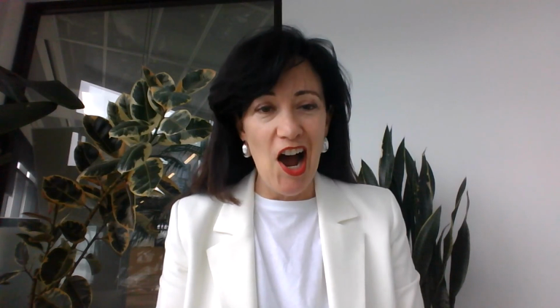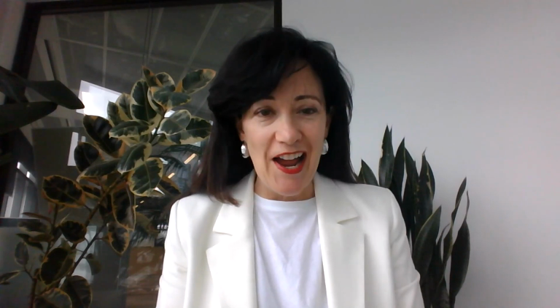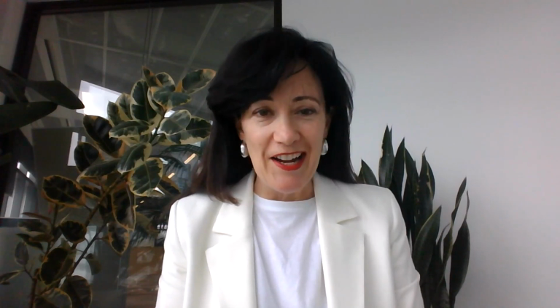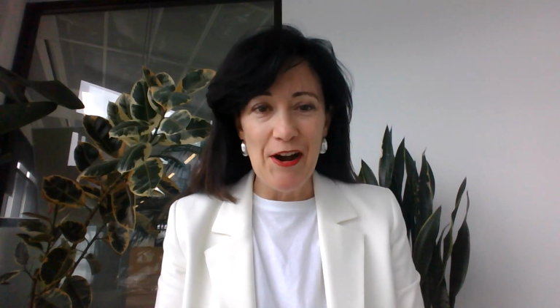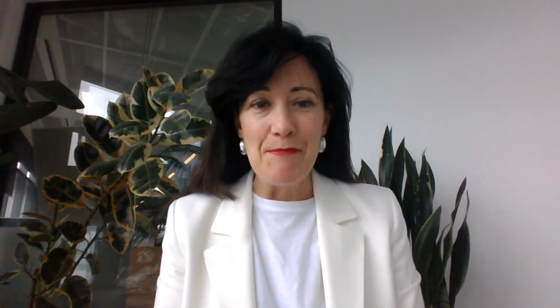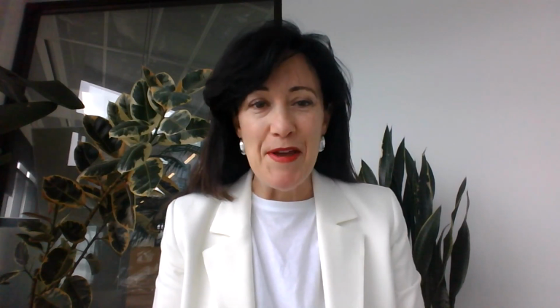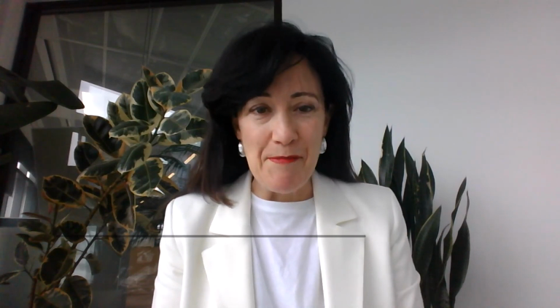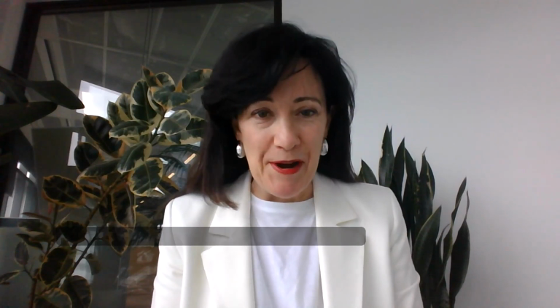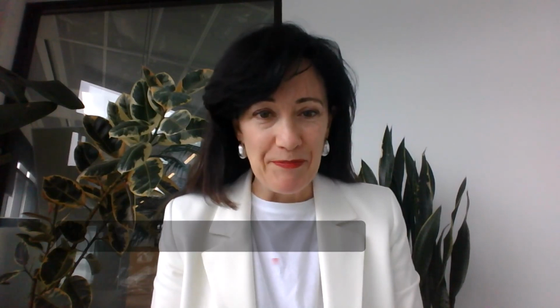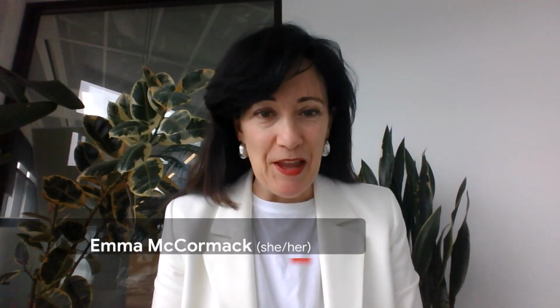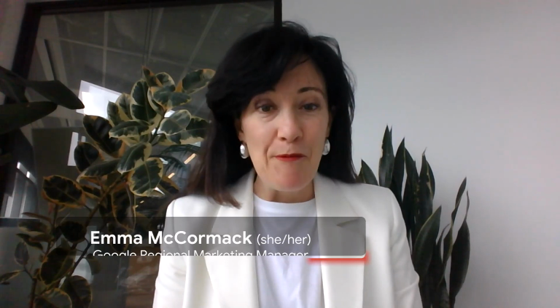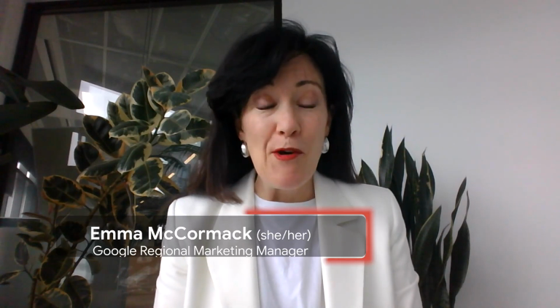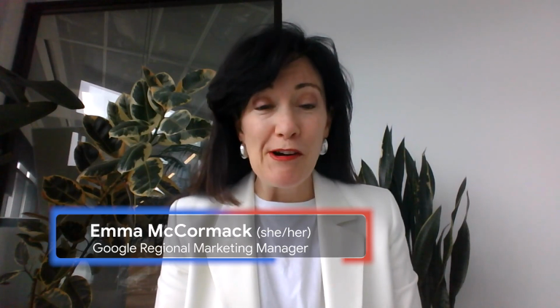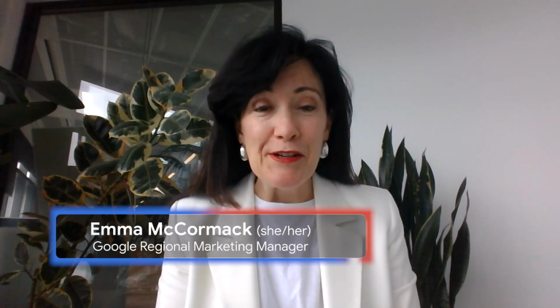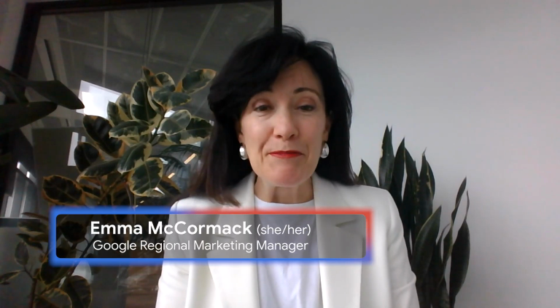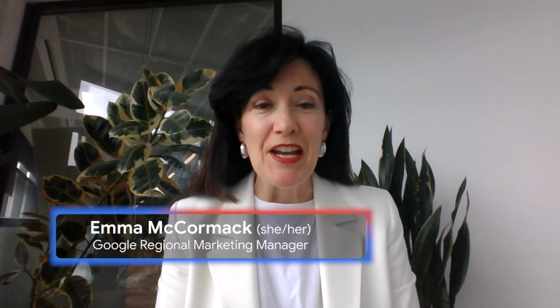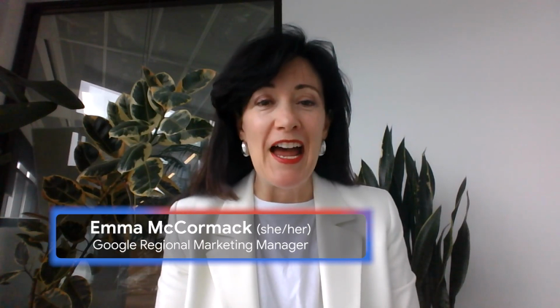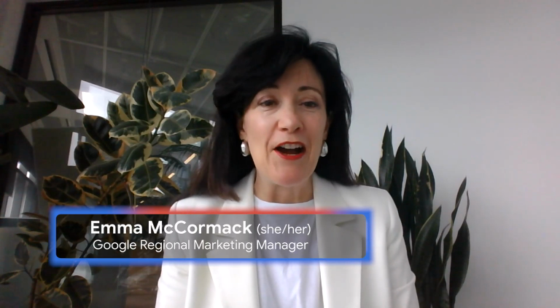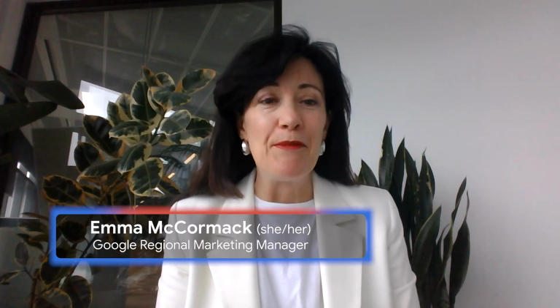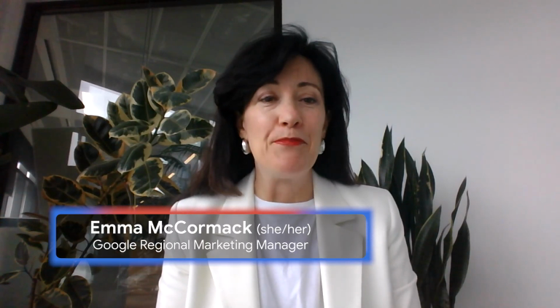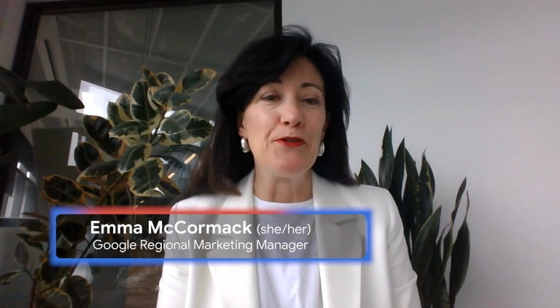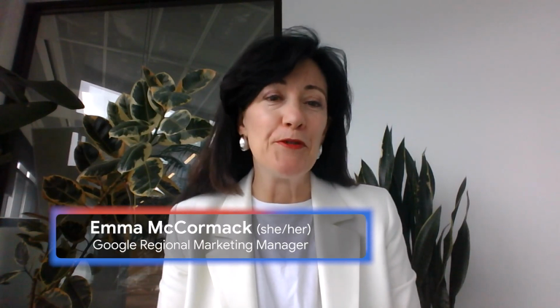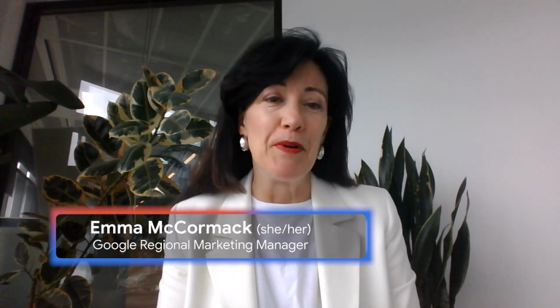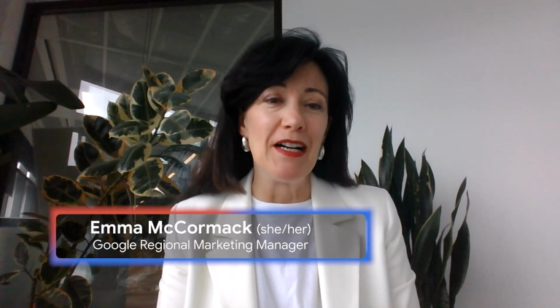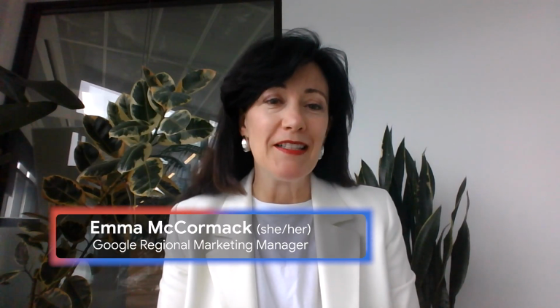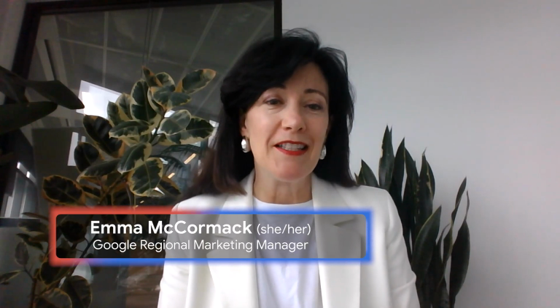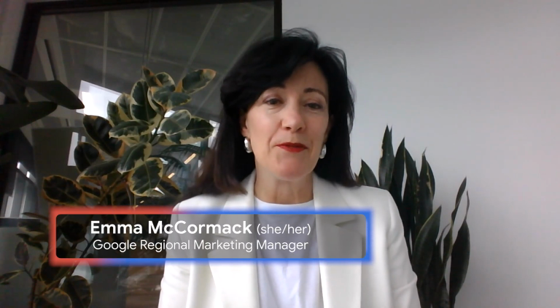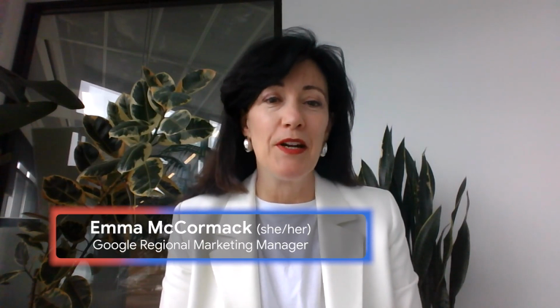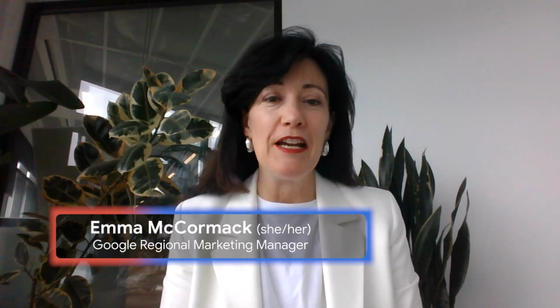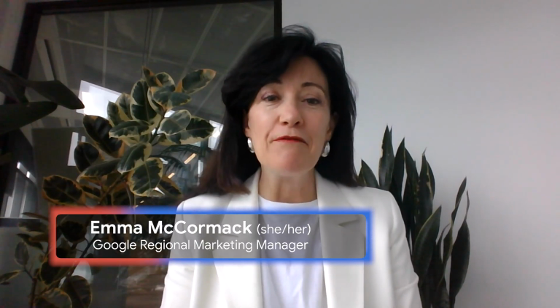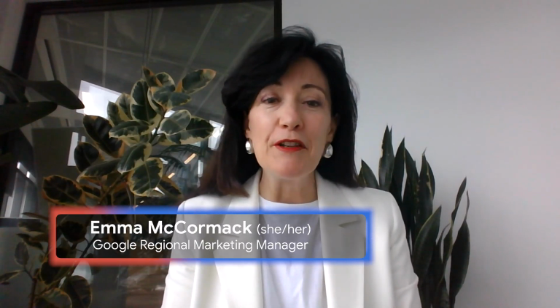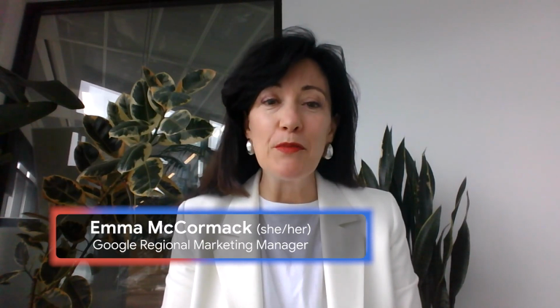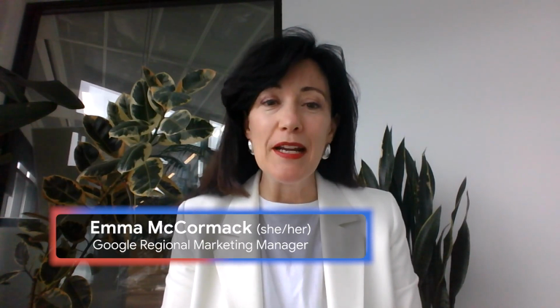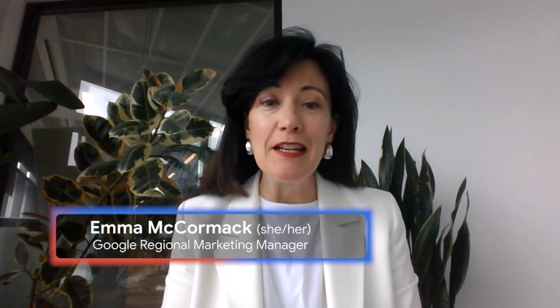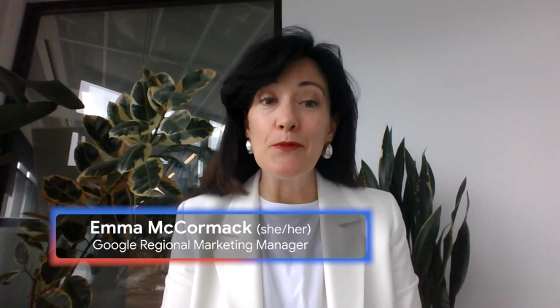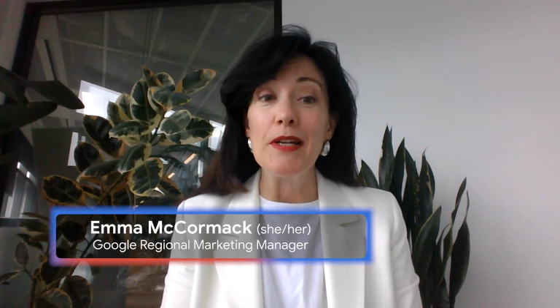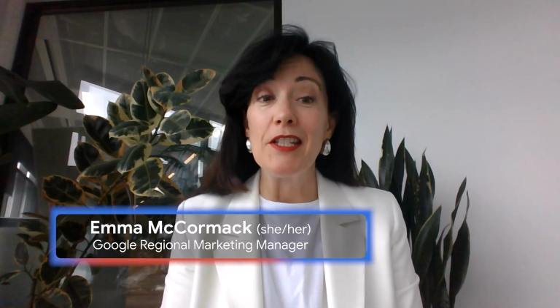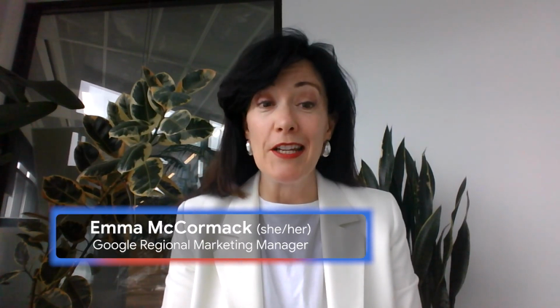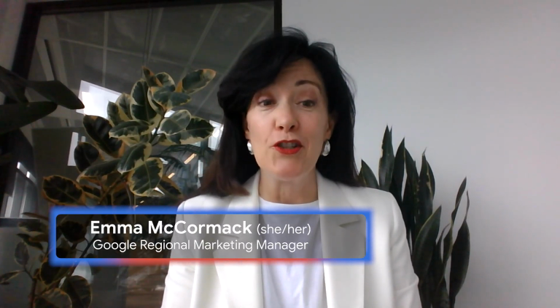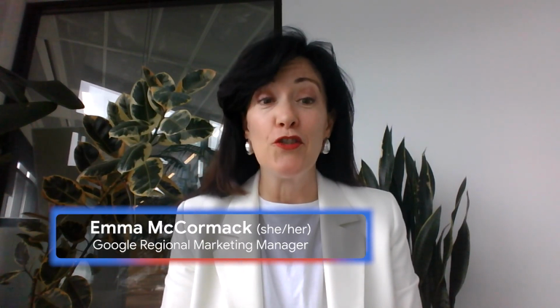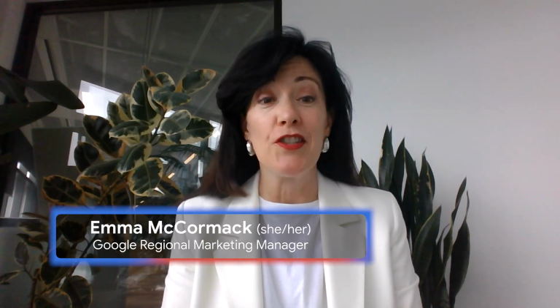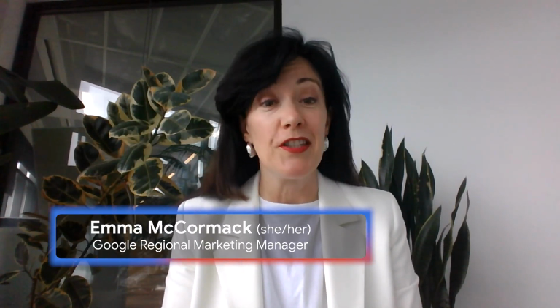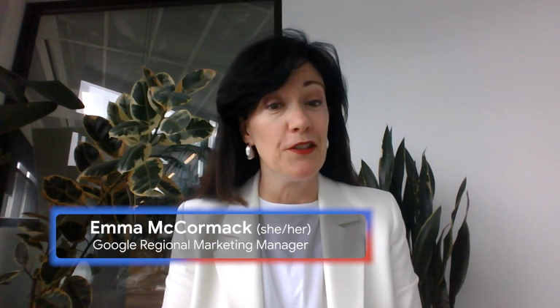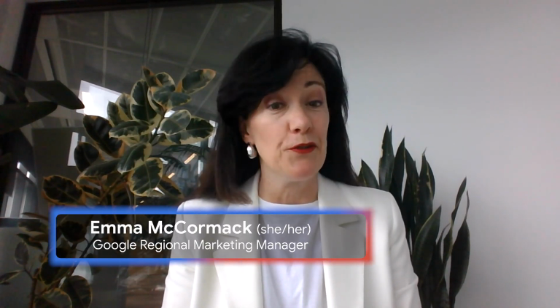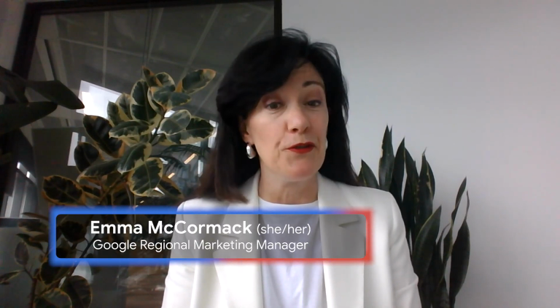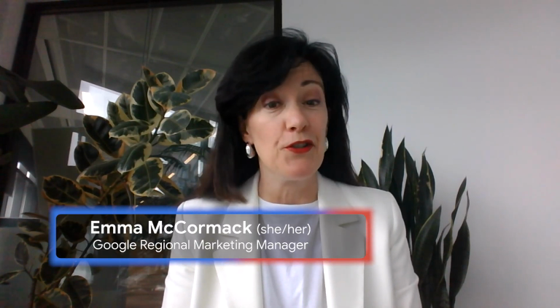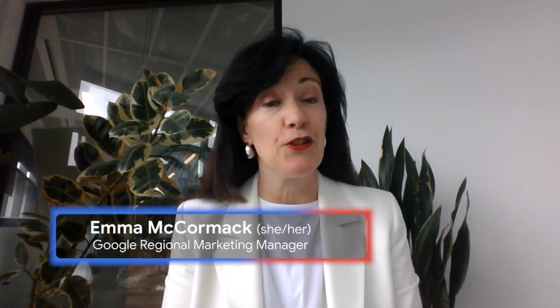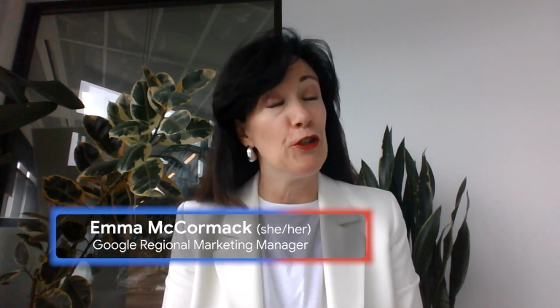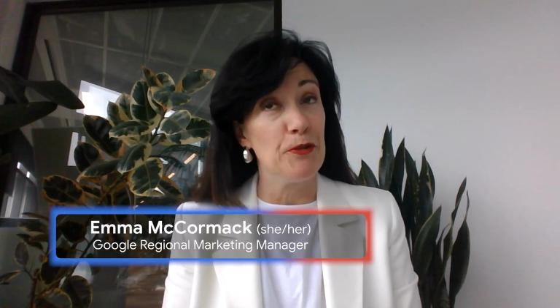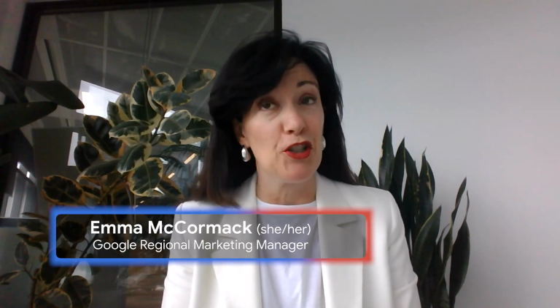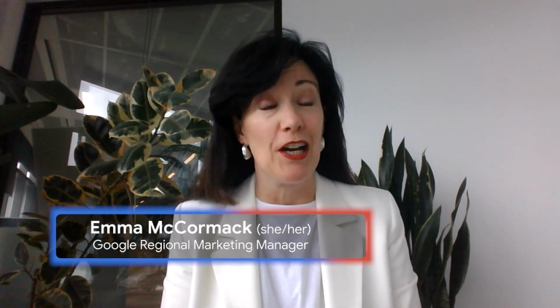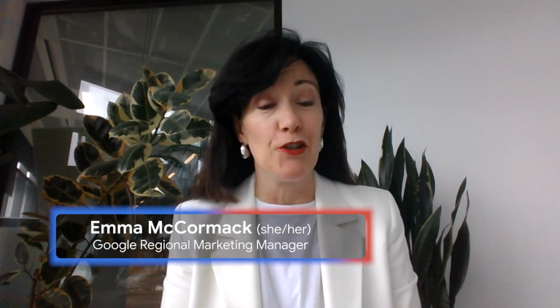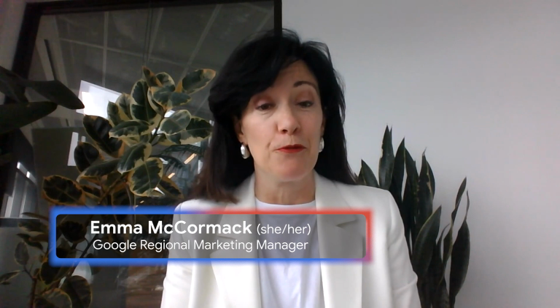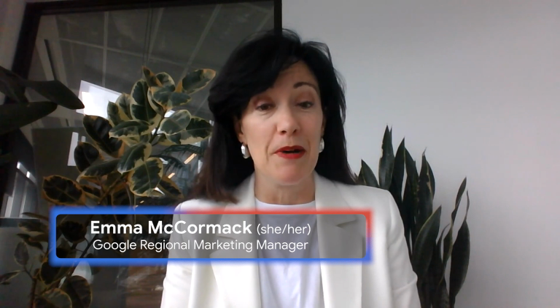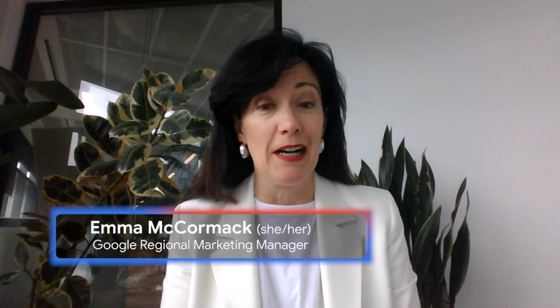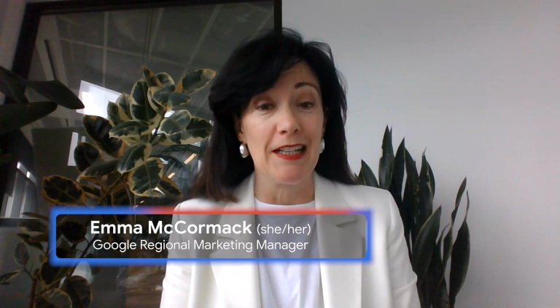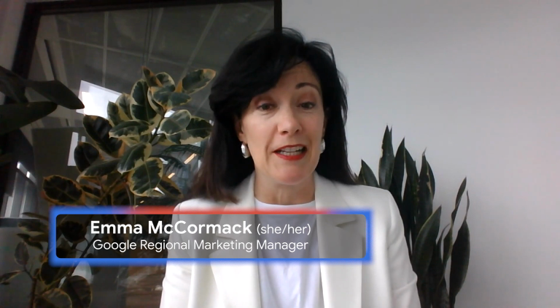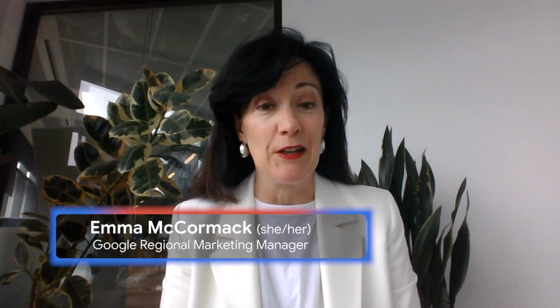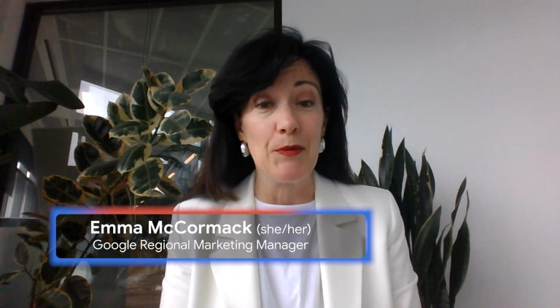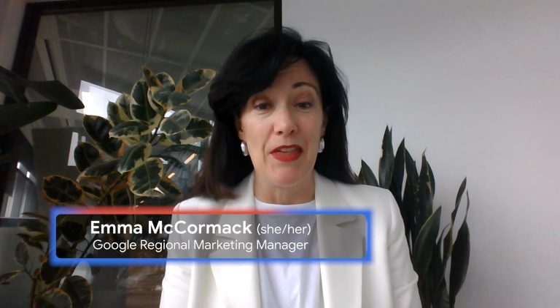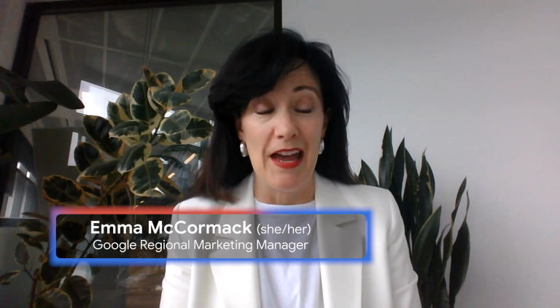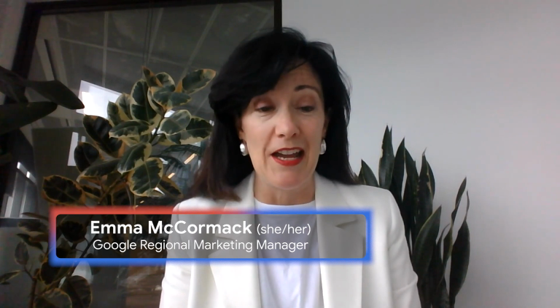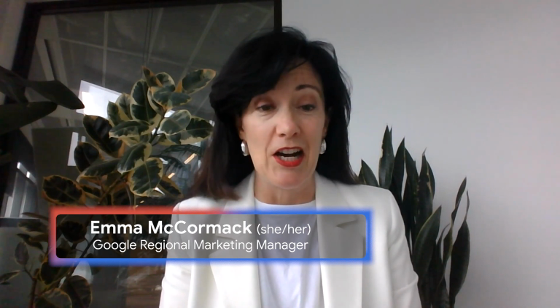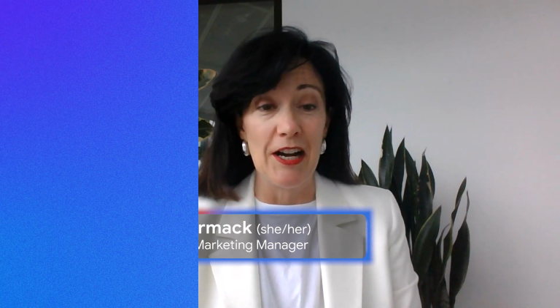Hi, I'm Emma and welcome to AI Boost Bytes, where every week we teach you the skills to supercharge your marketing with AI.